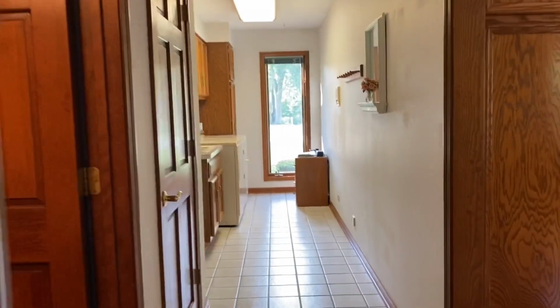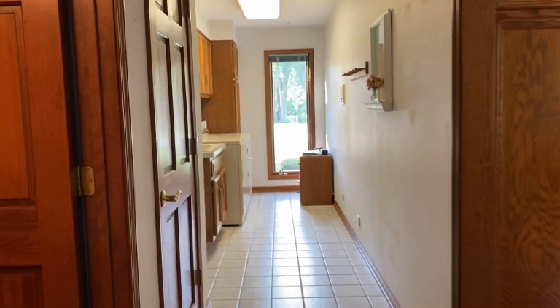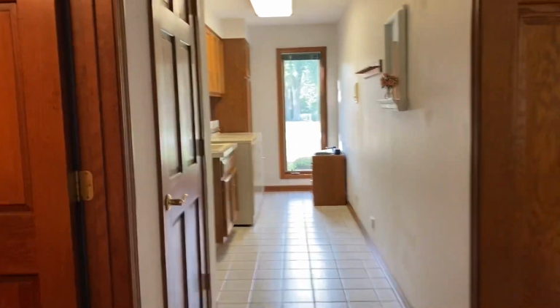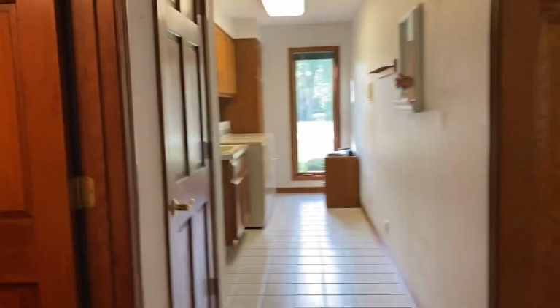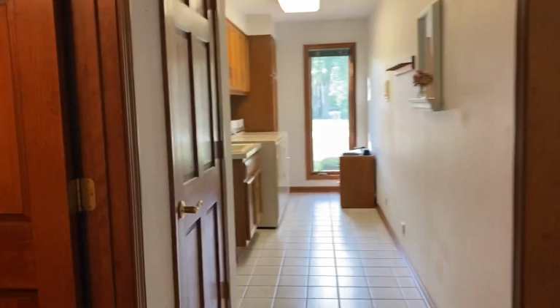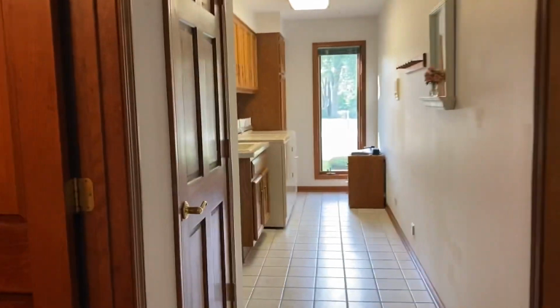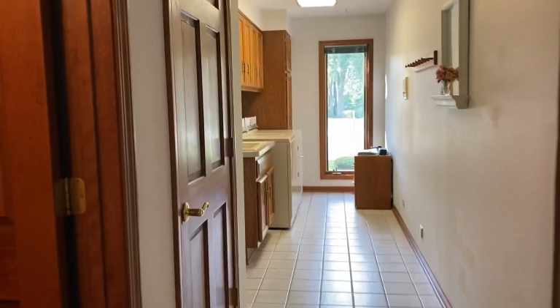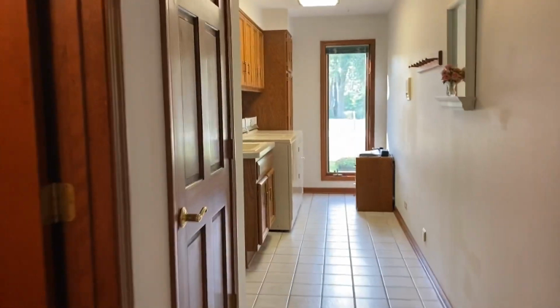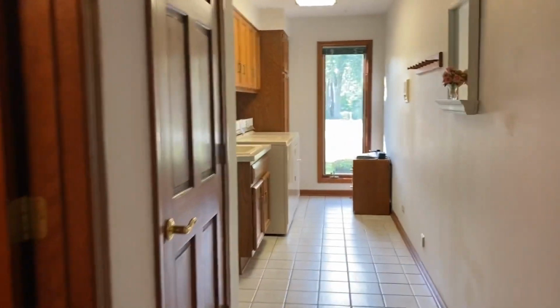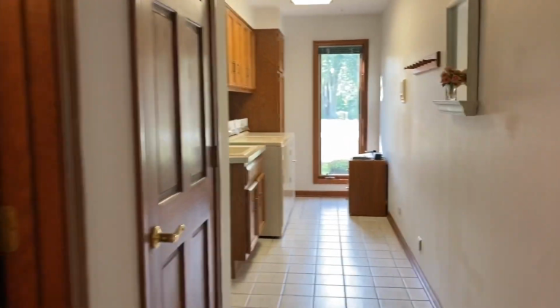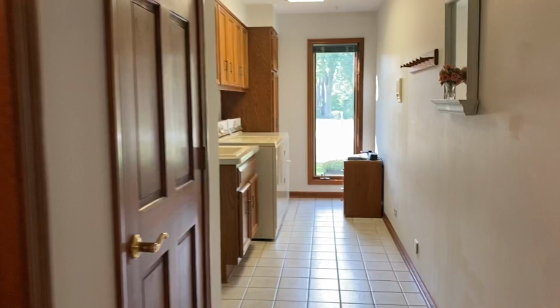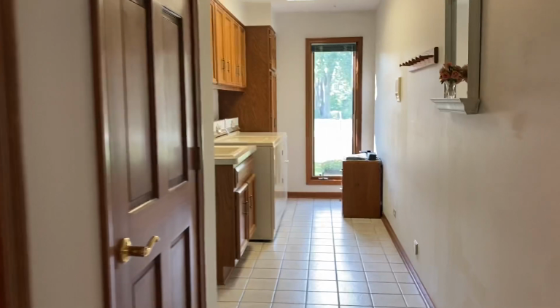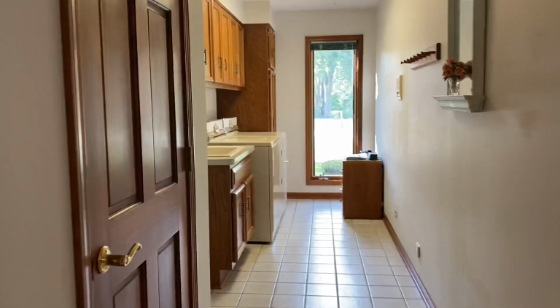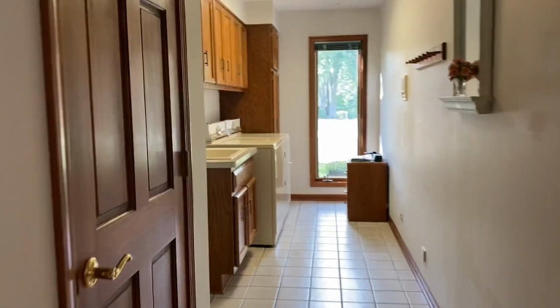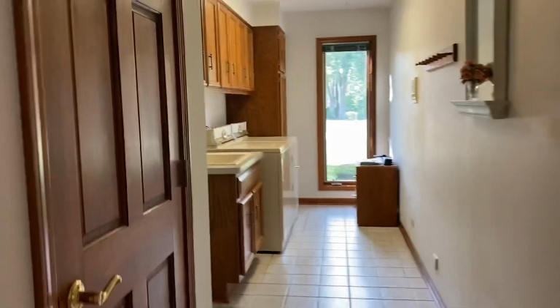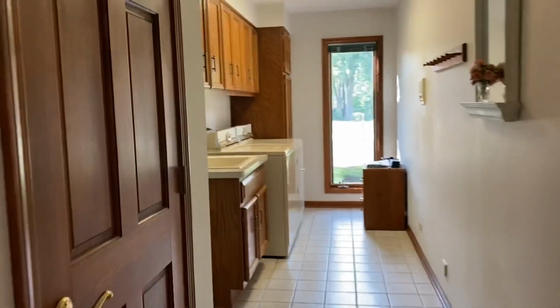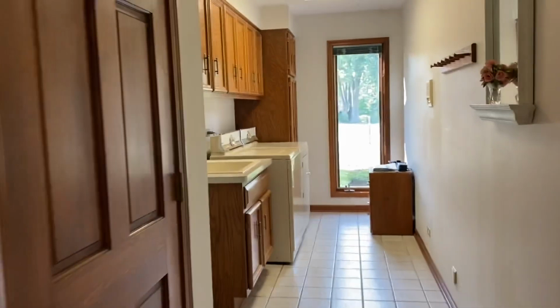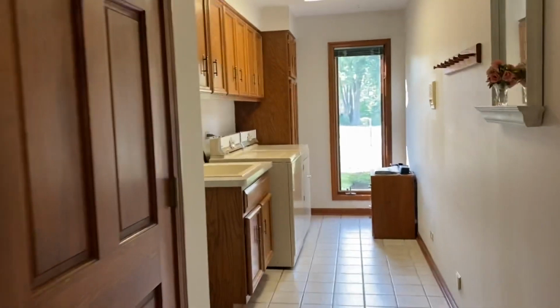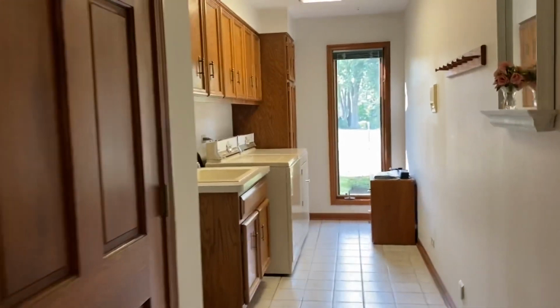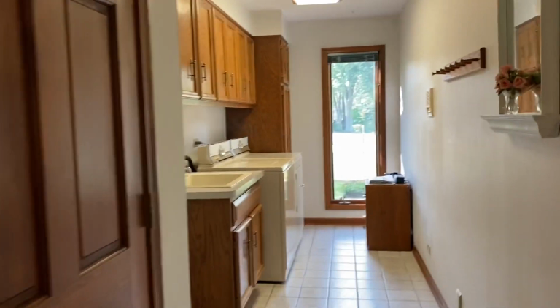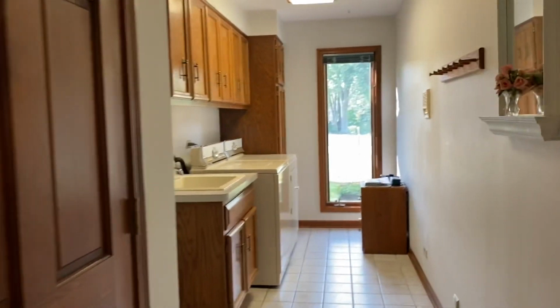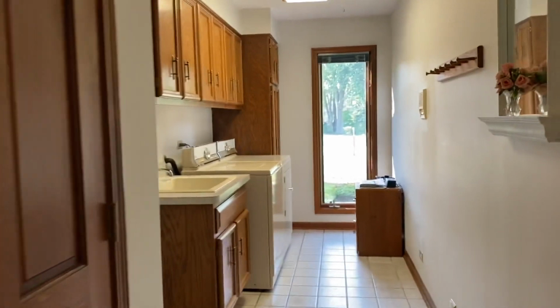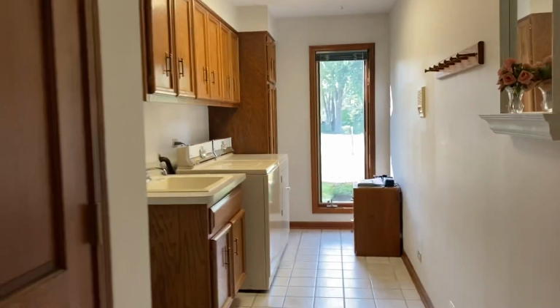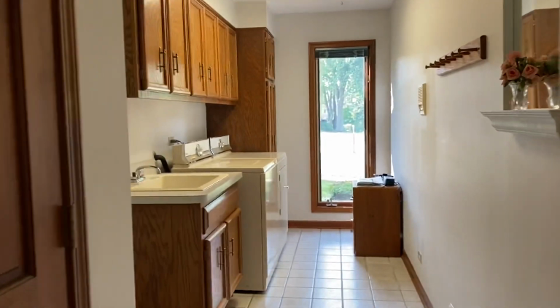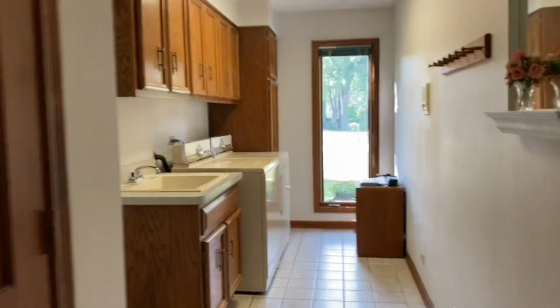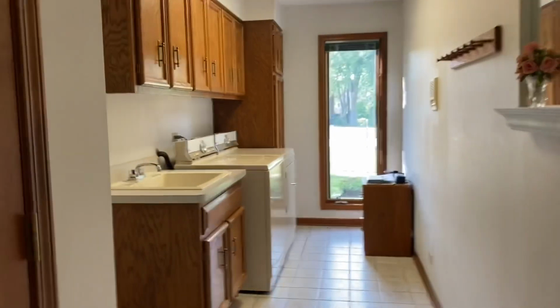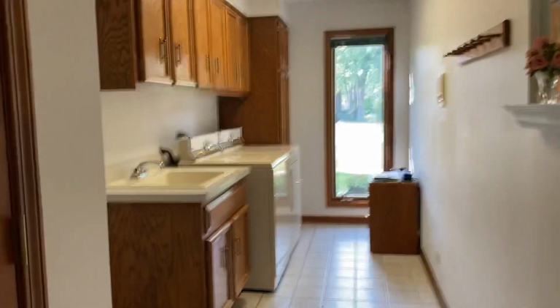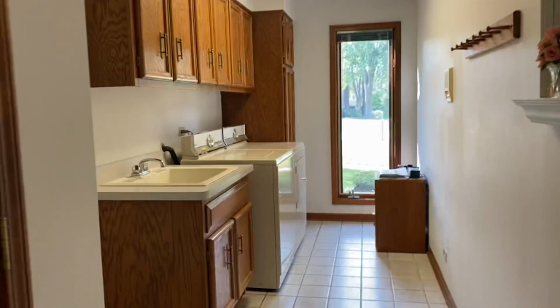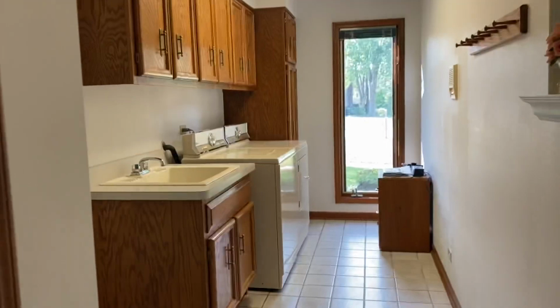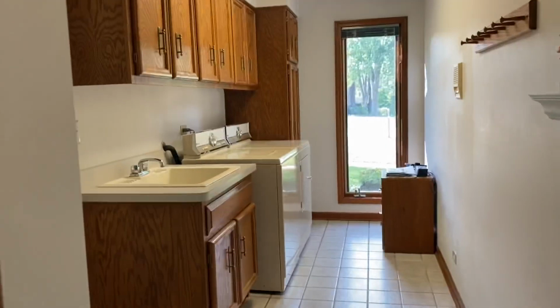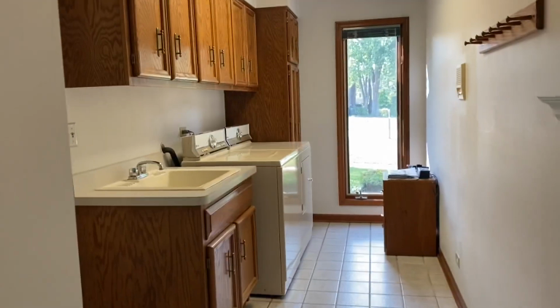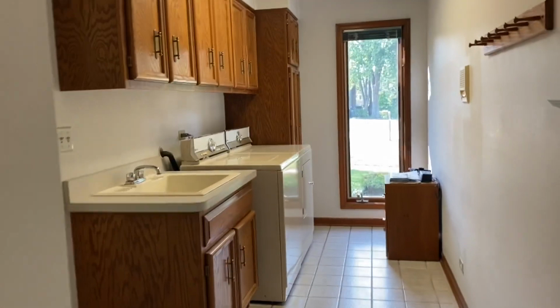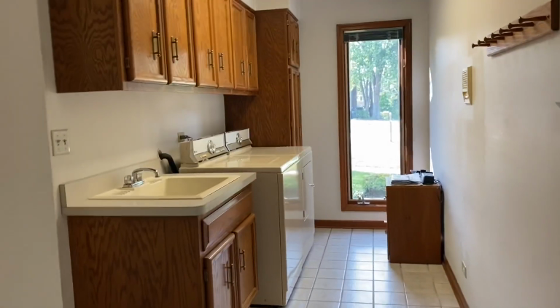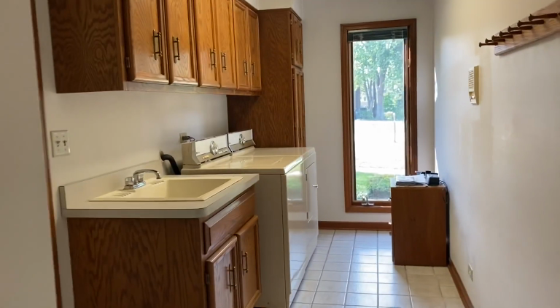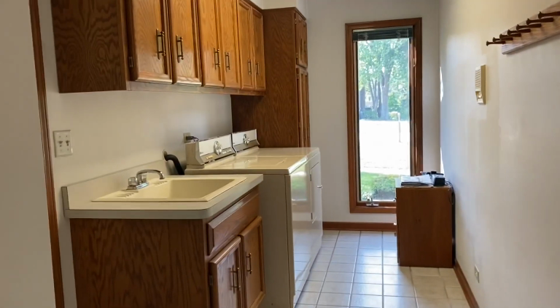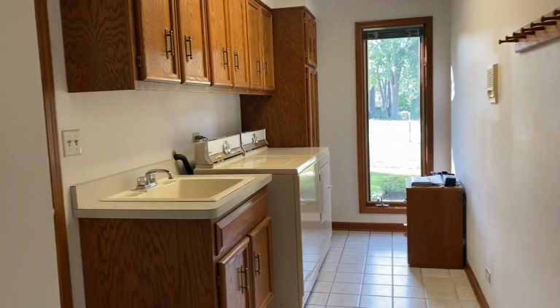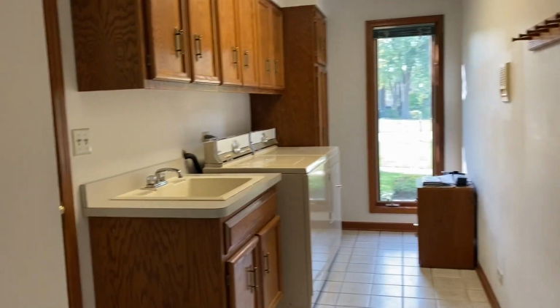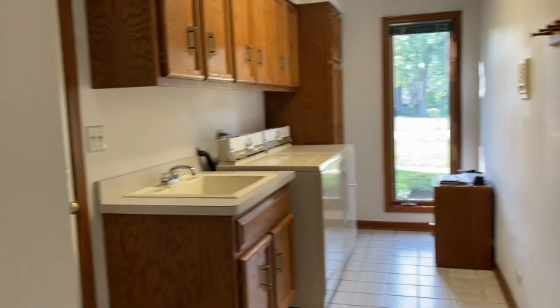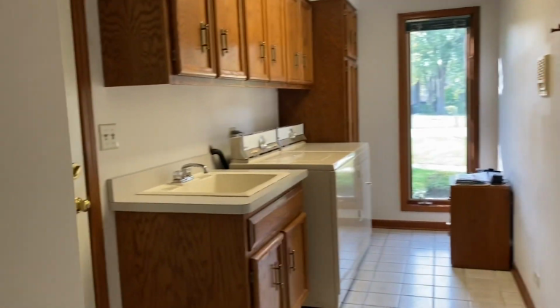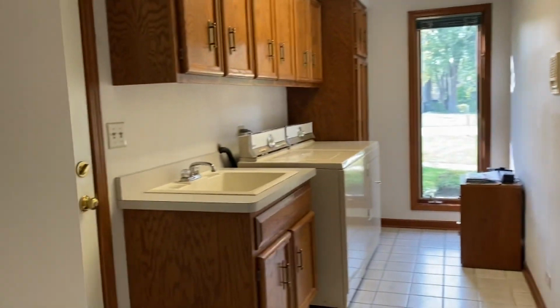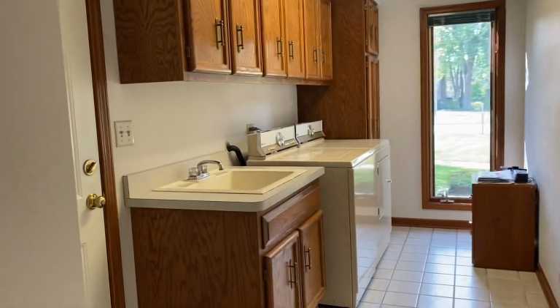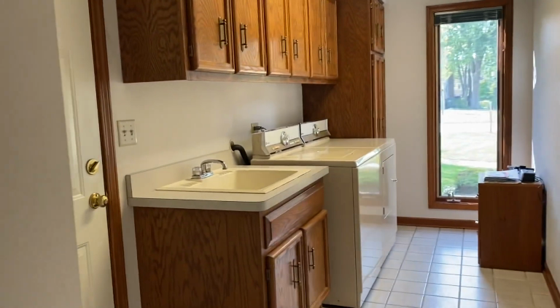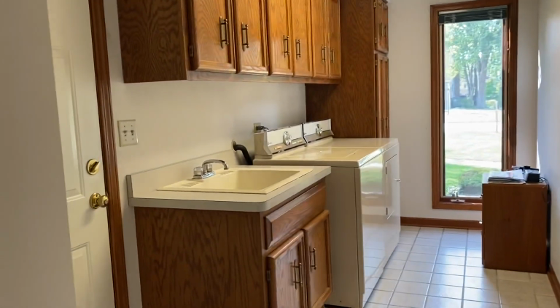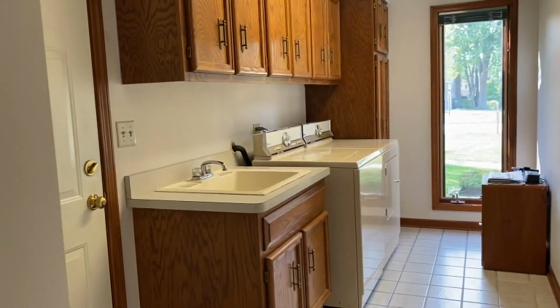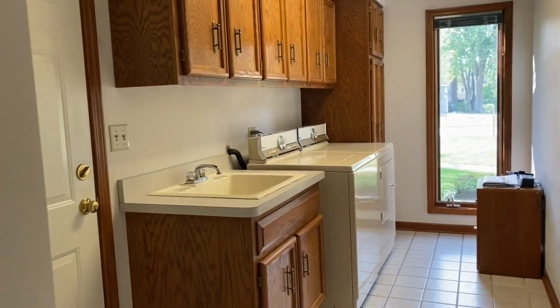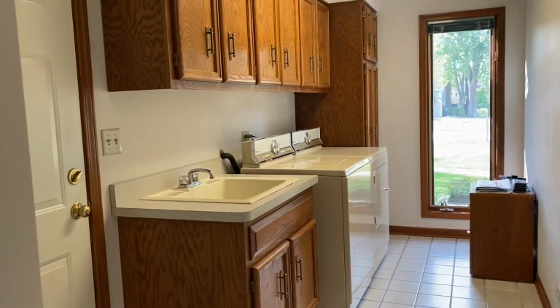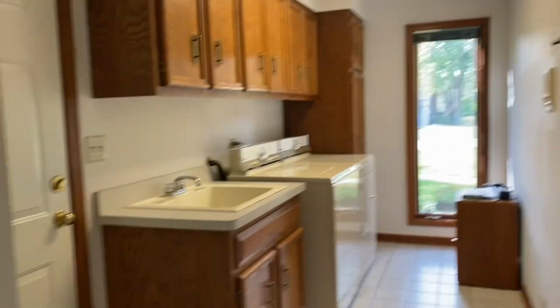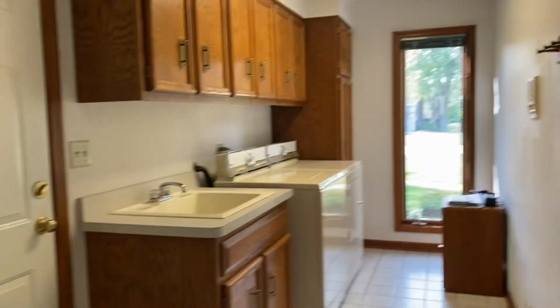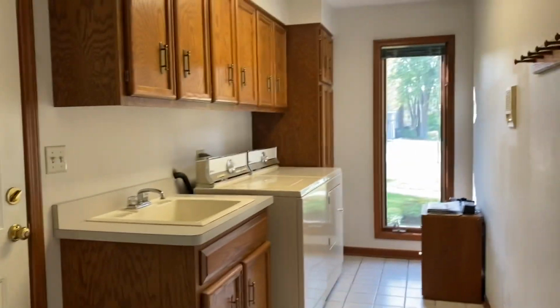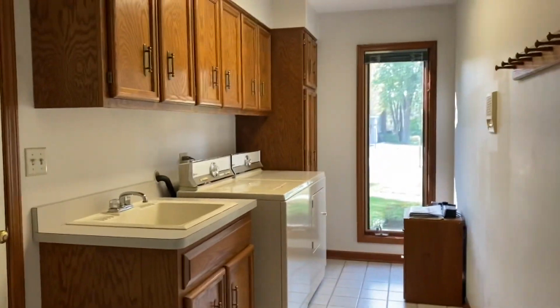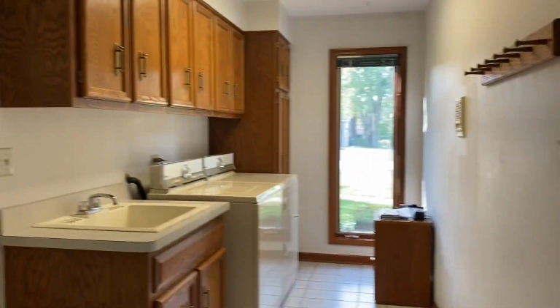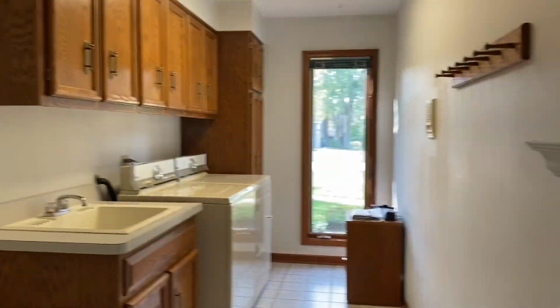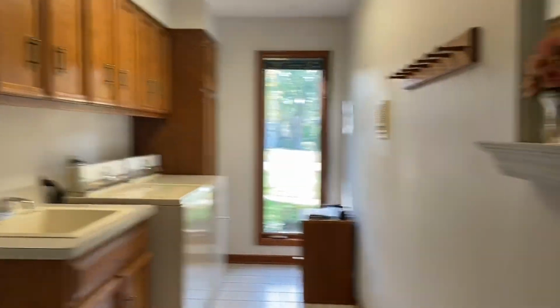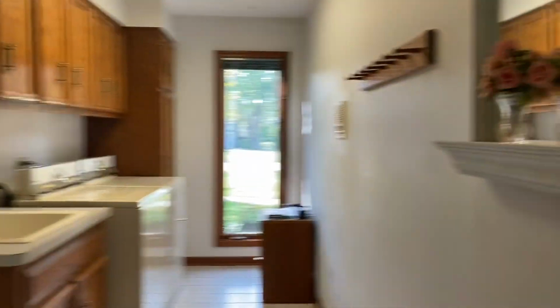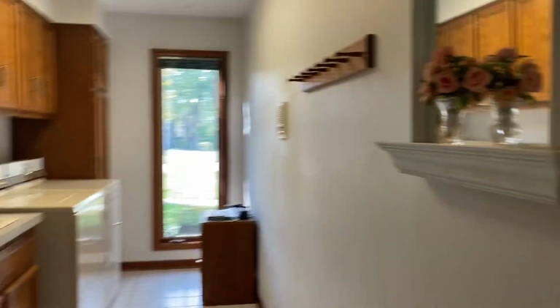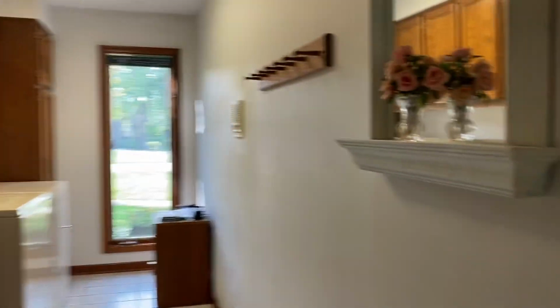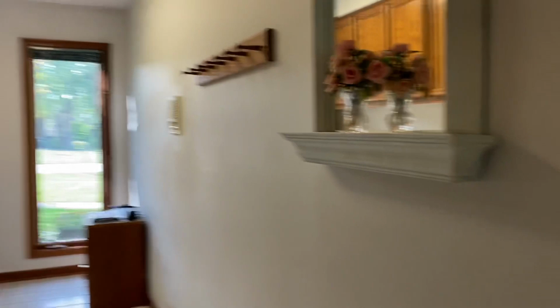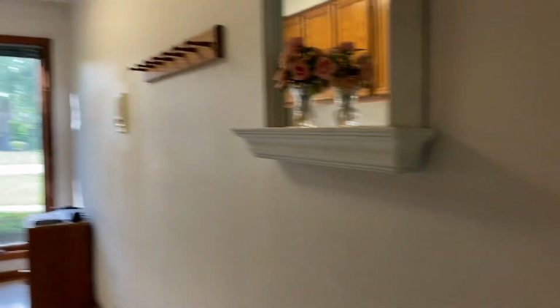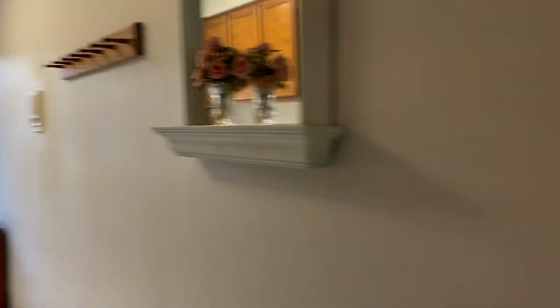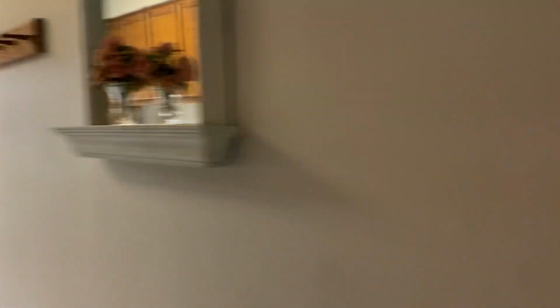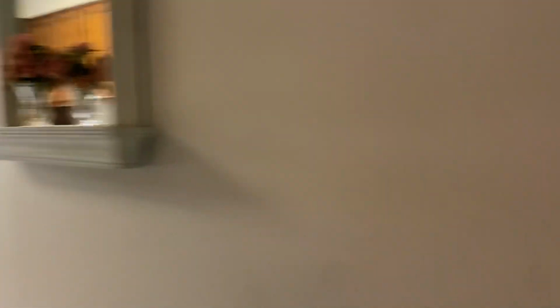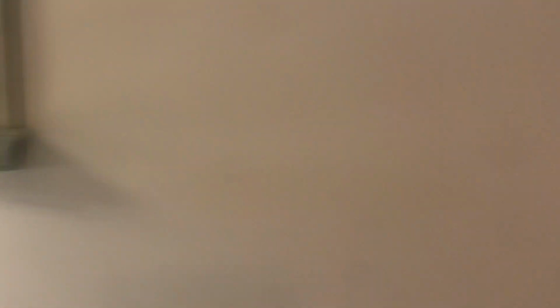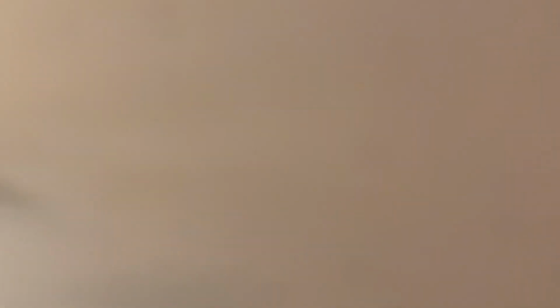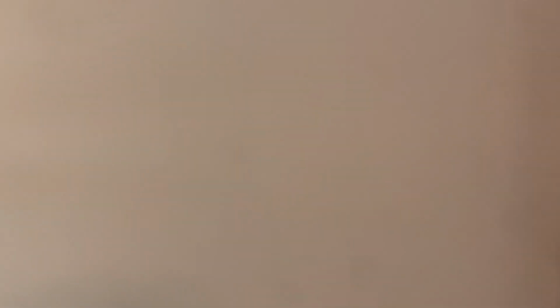It looks like a nice place to write your best-selling novel. It could actually be a bedroom because it technically has a closet, if one wanted to. Through that door right there is the garage.